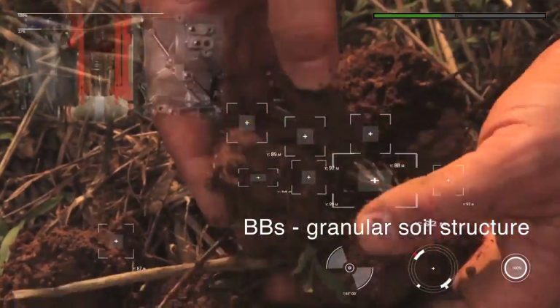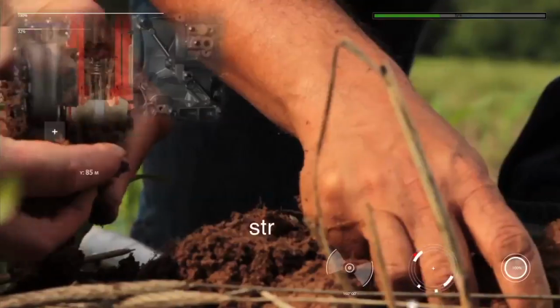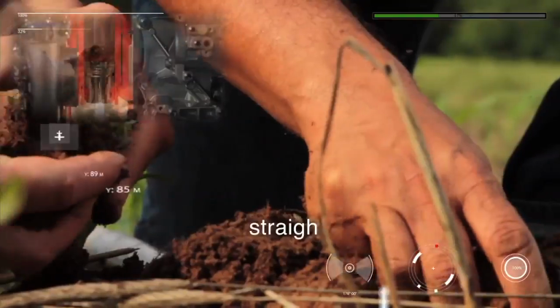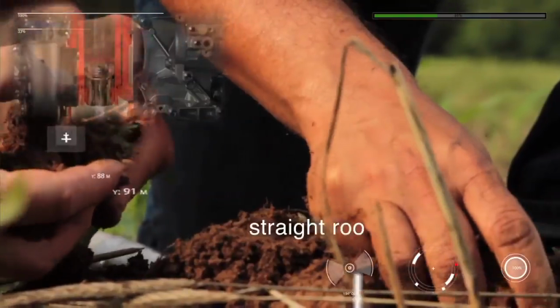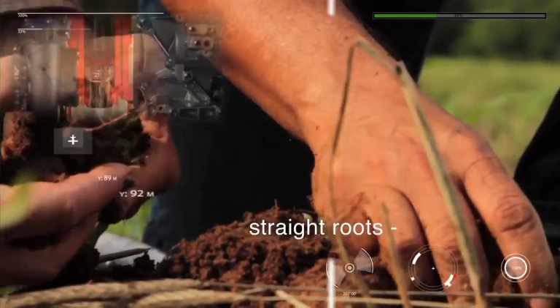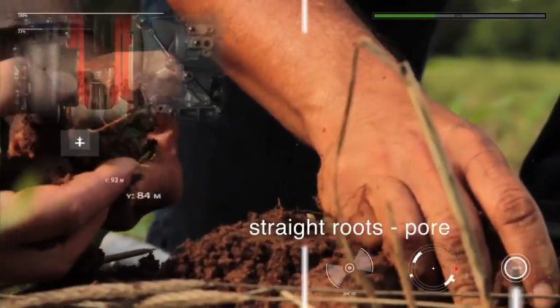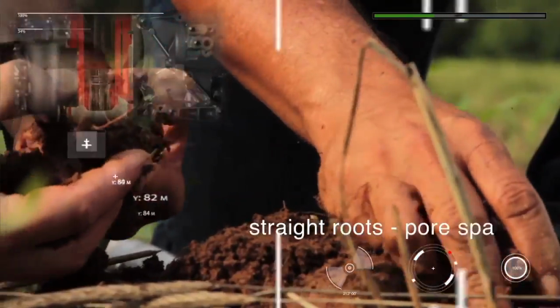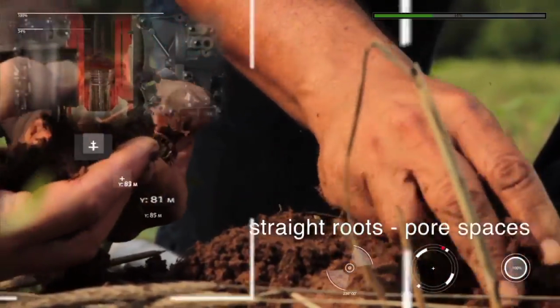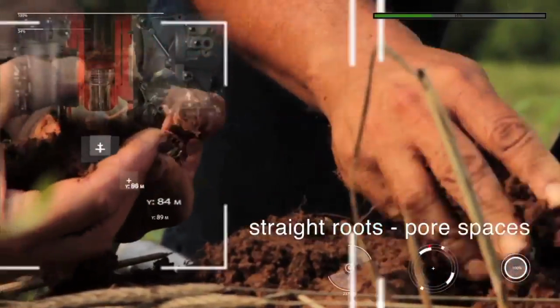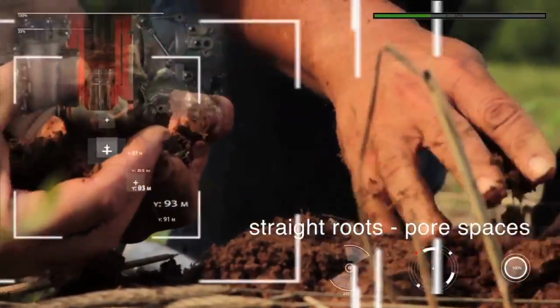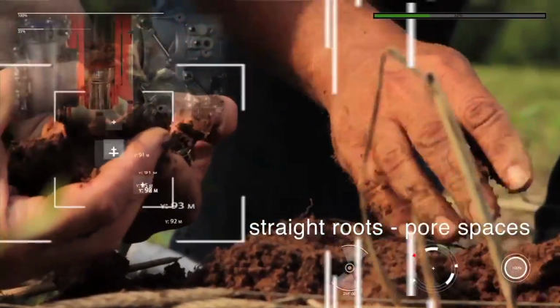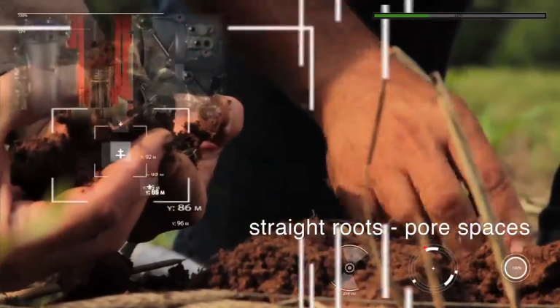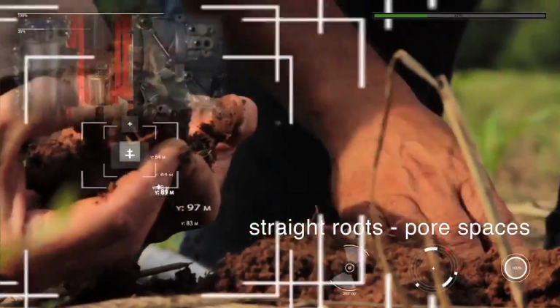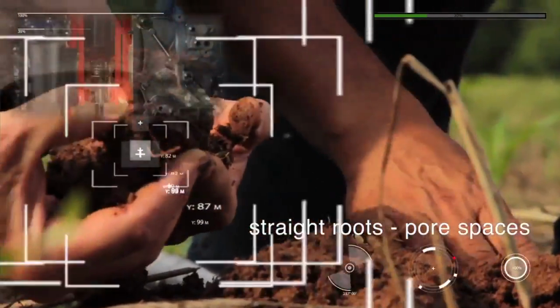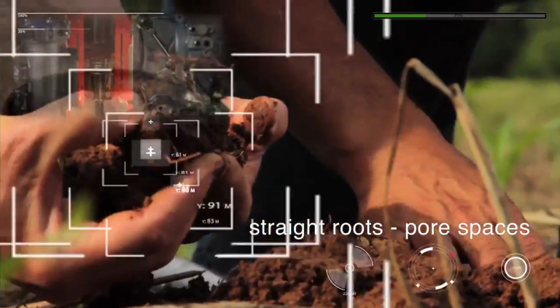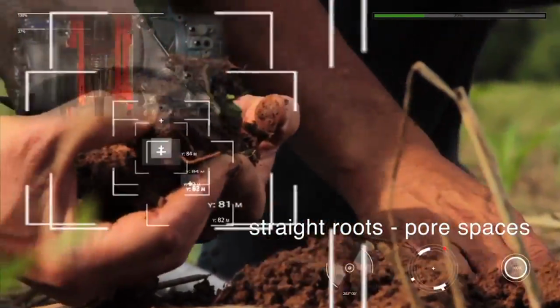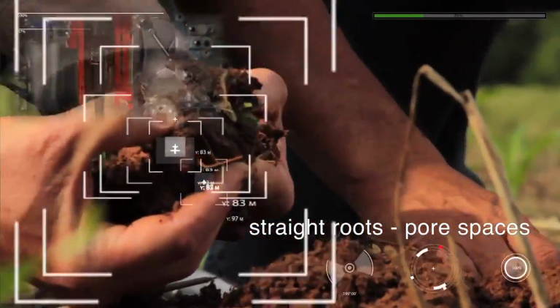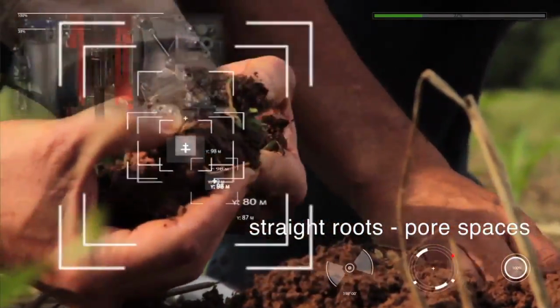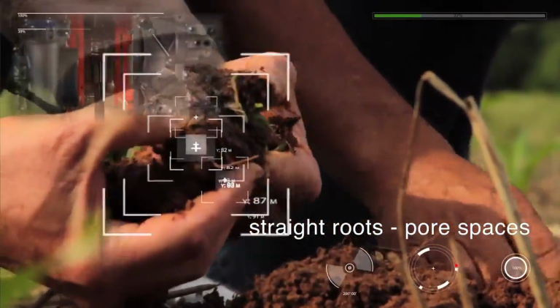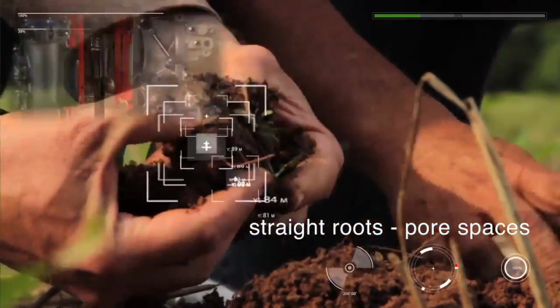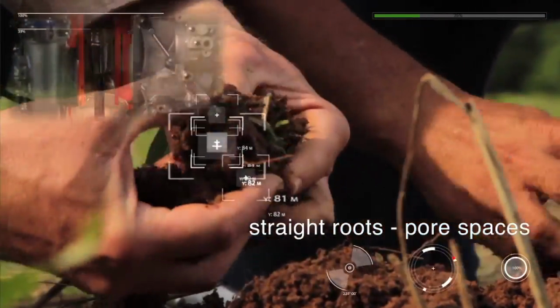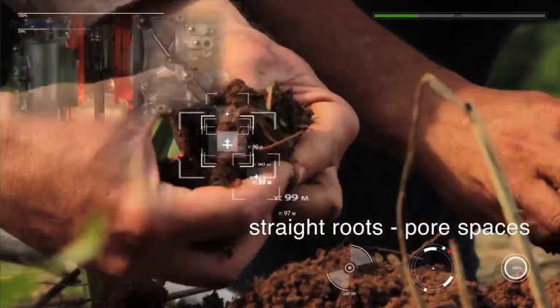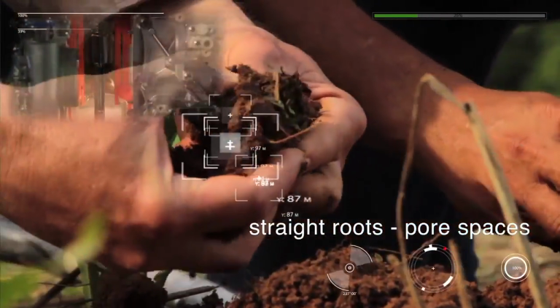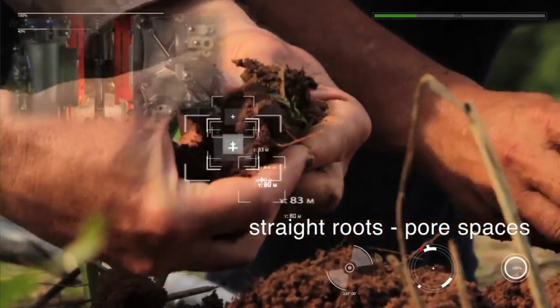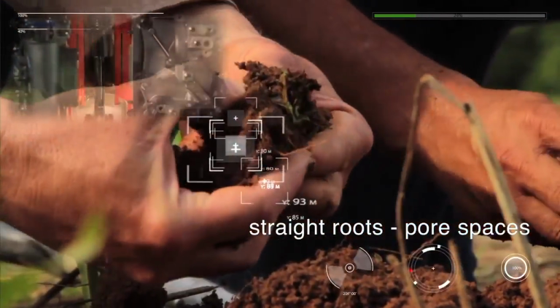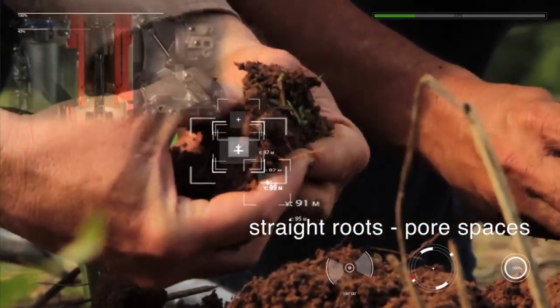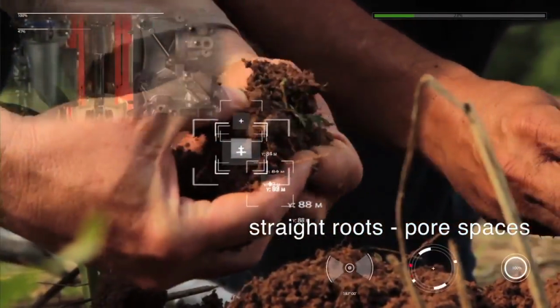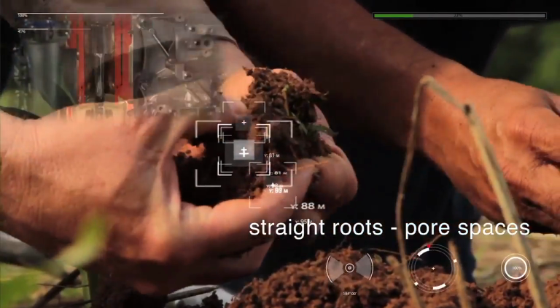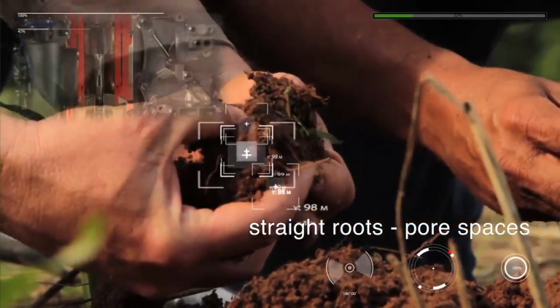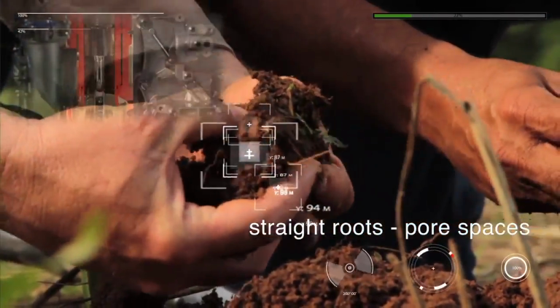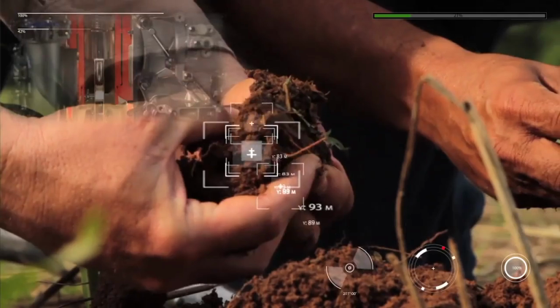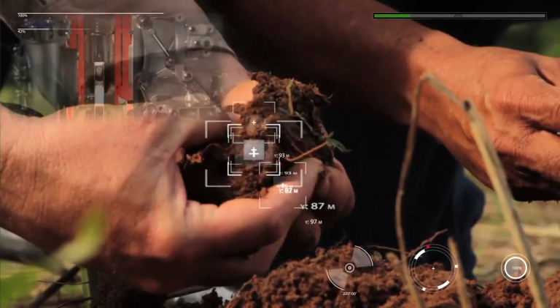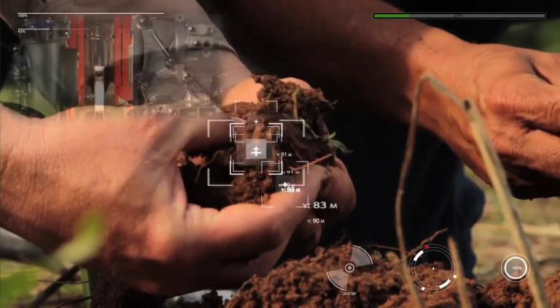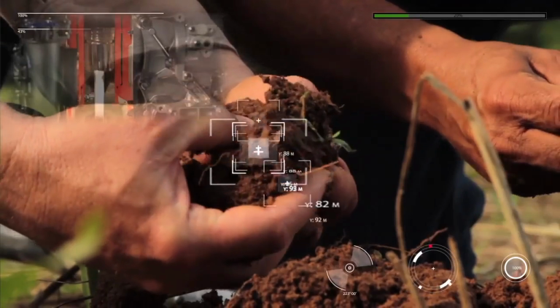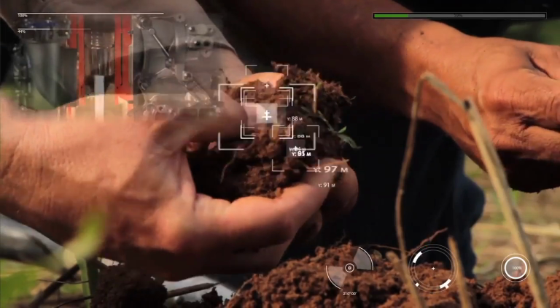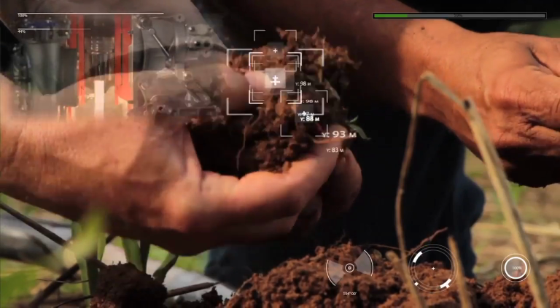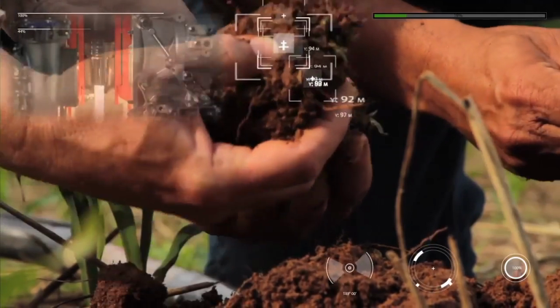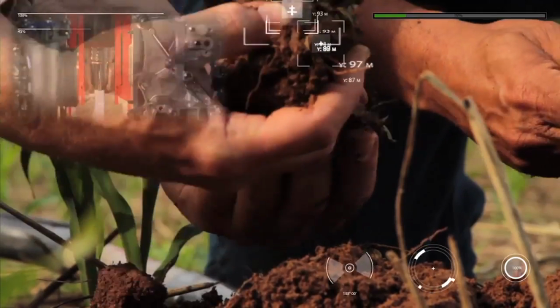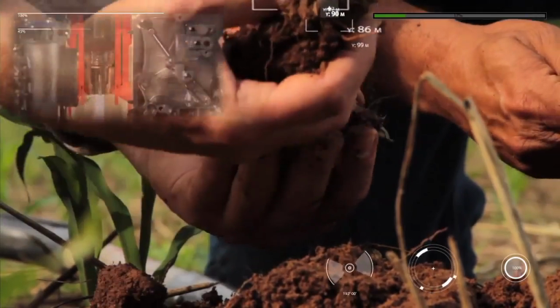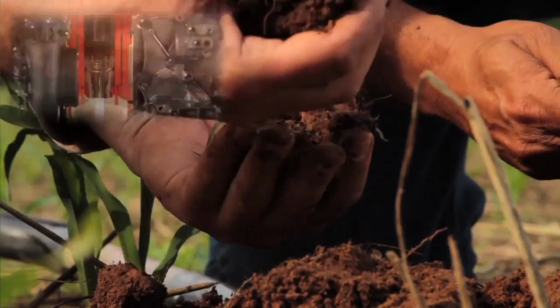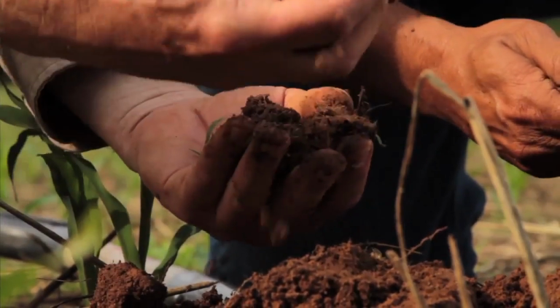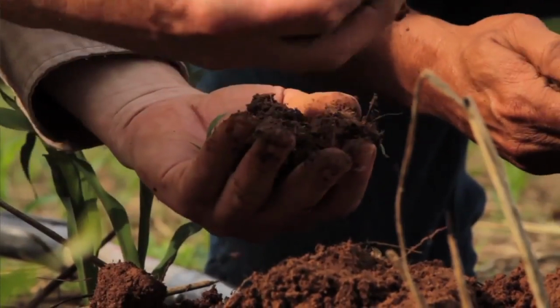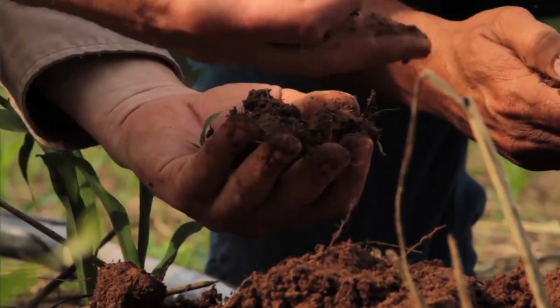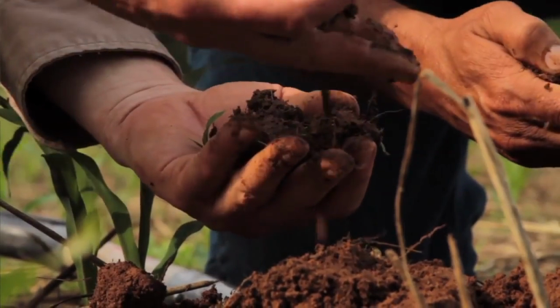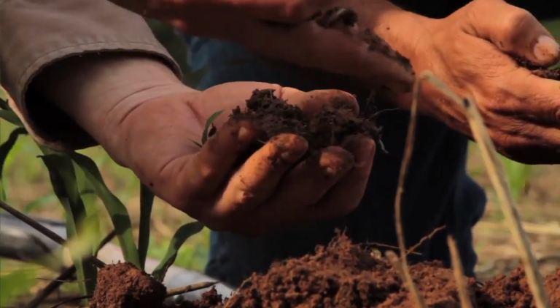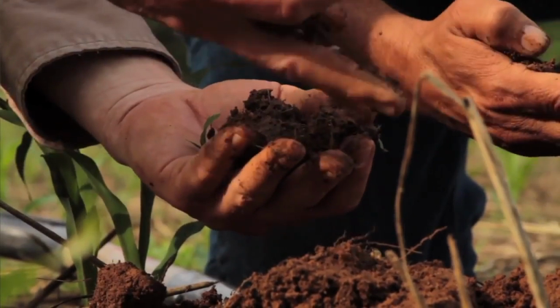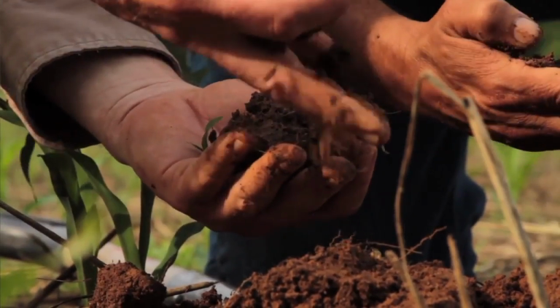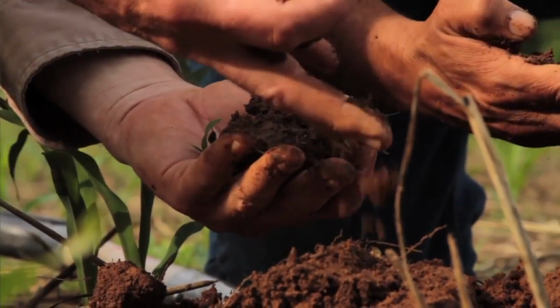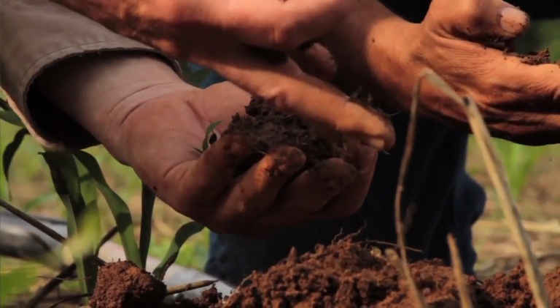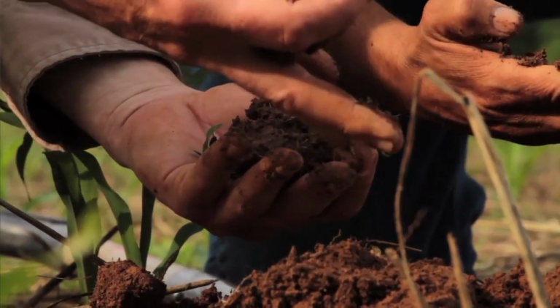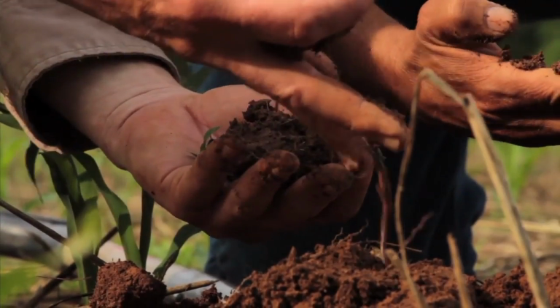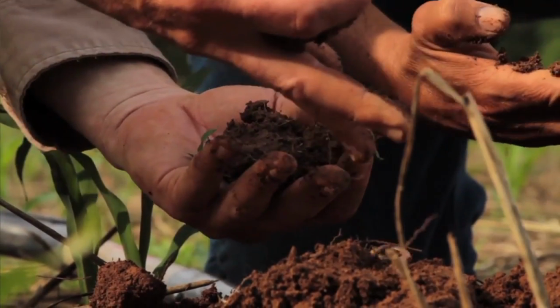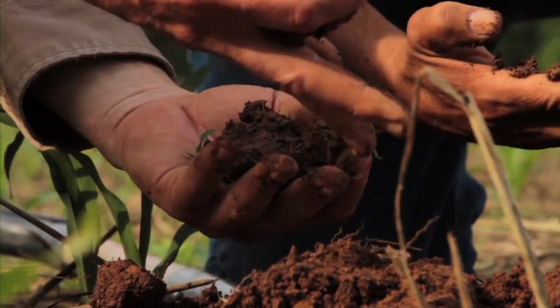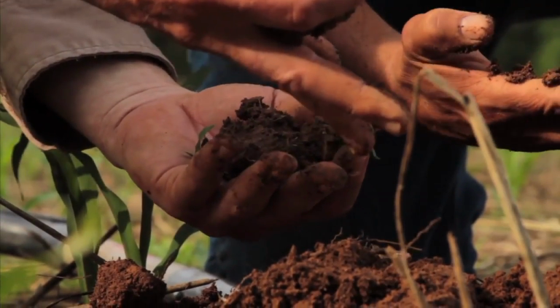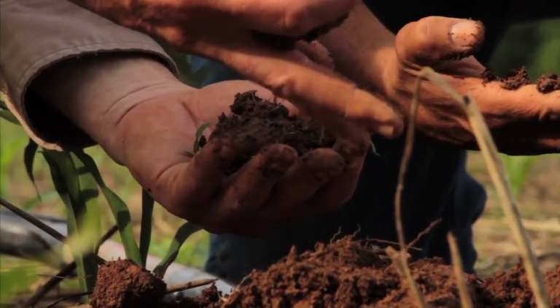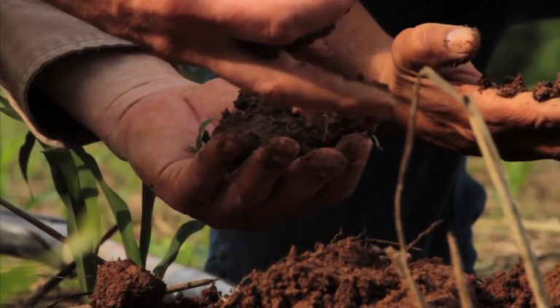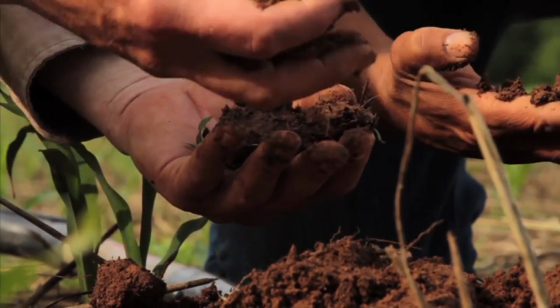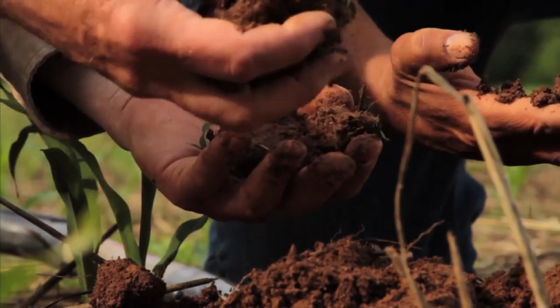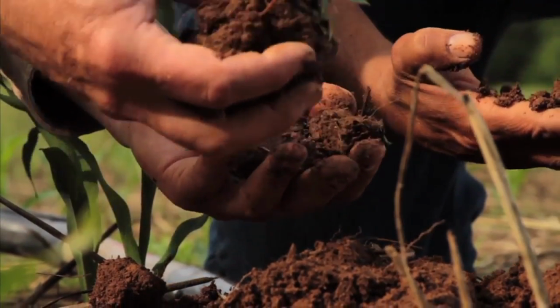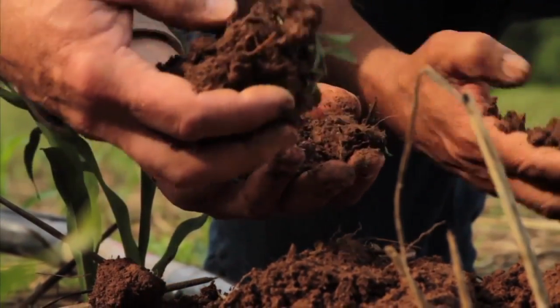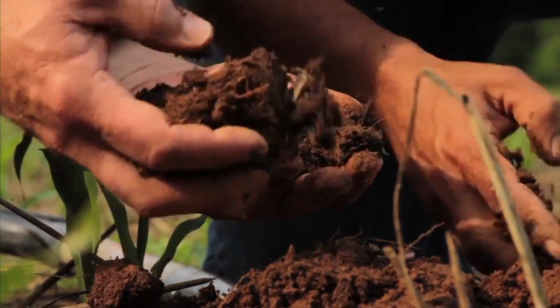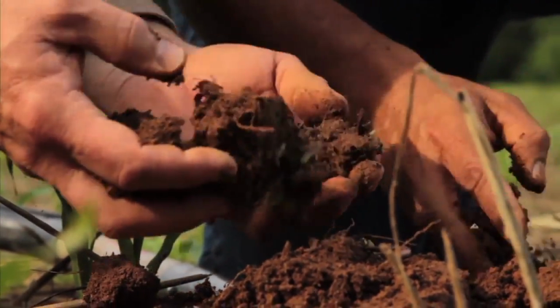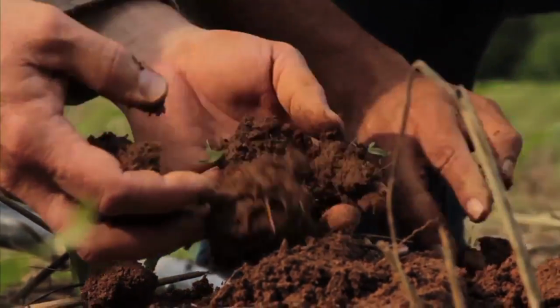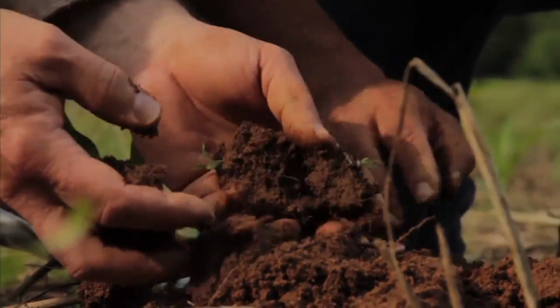Roots are going straight down. Lots of pores in that soil. That's what healthy soil should look like.